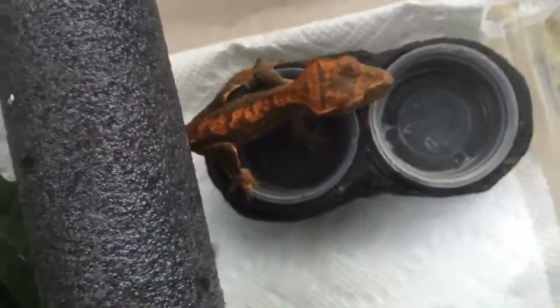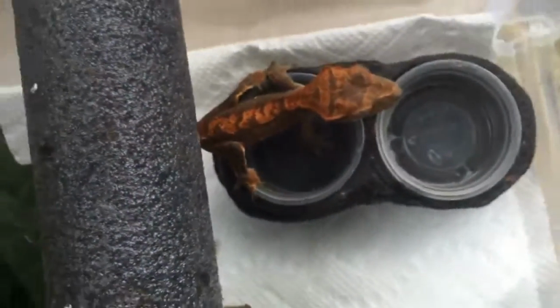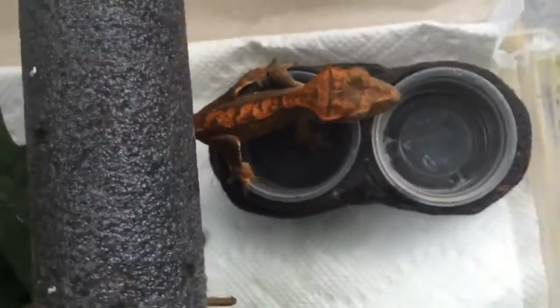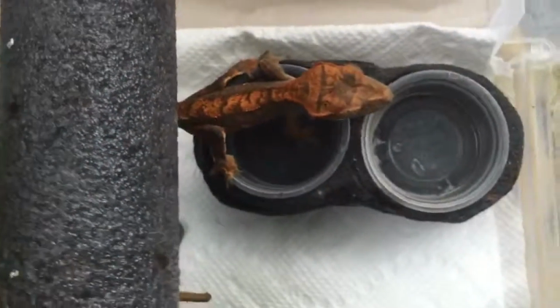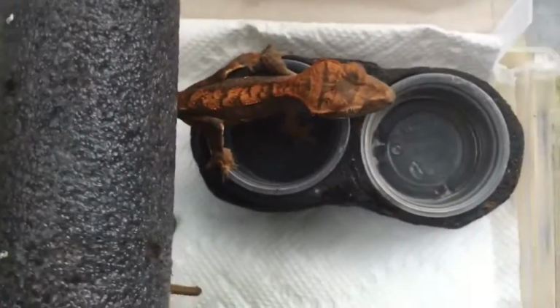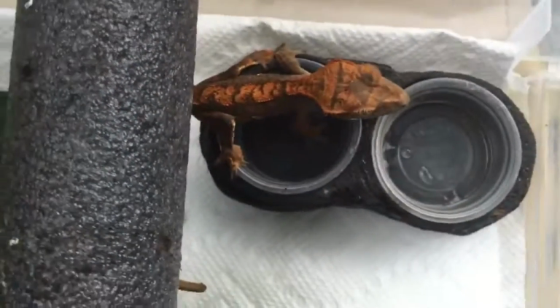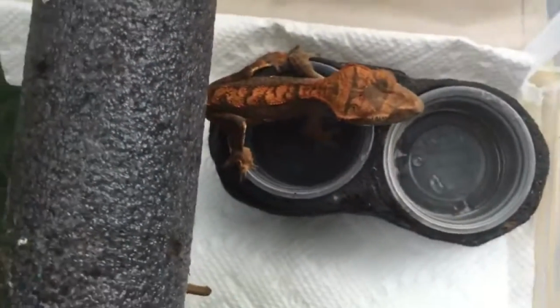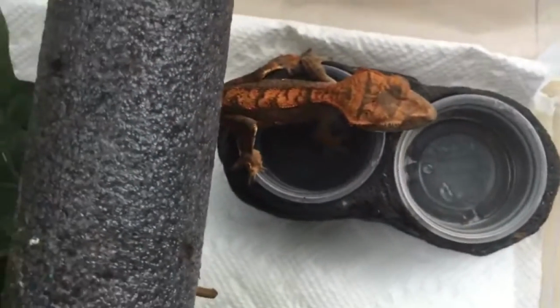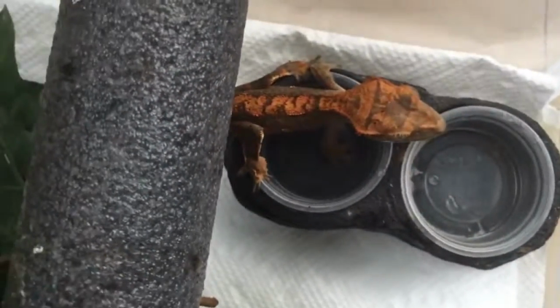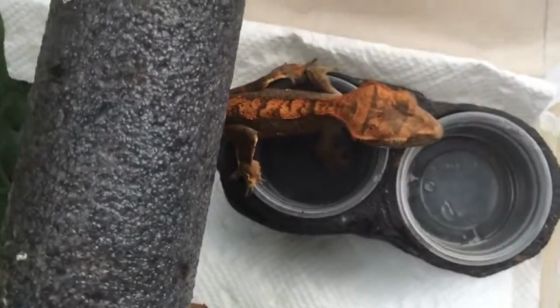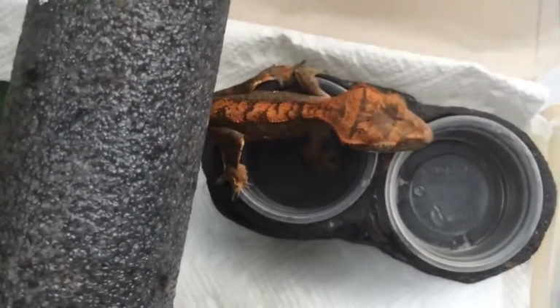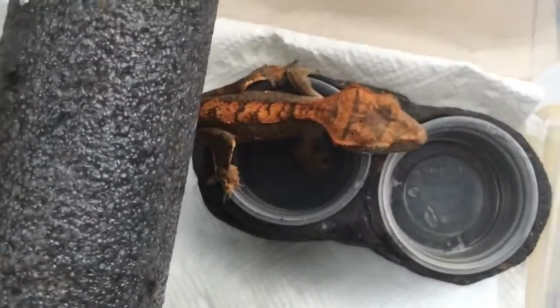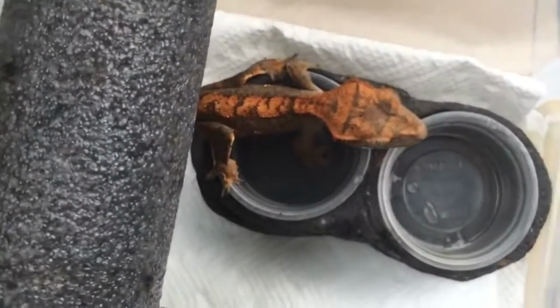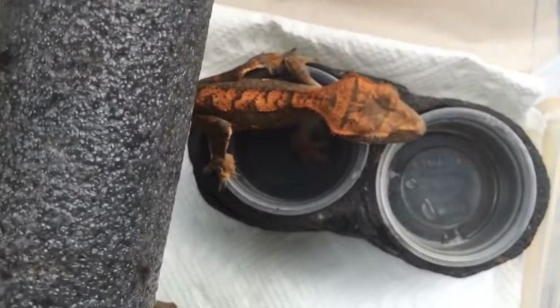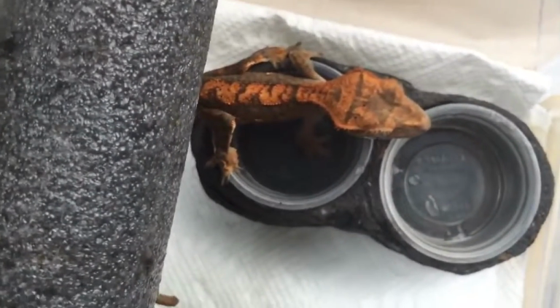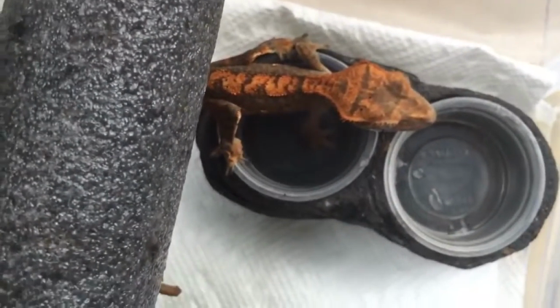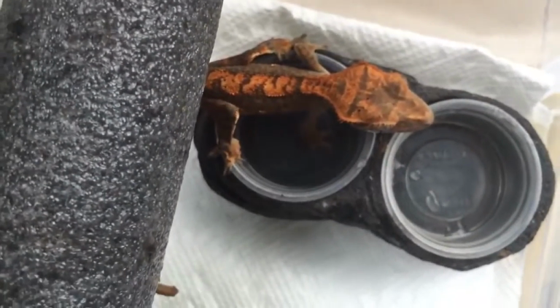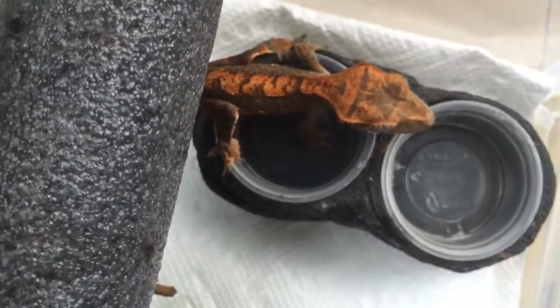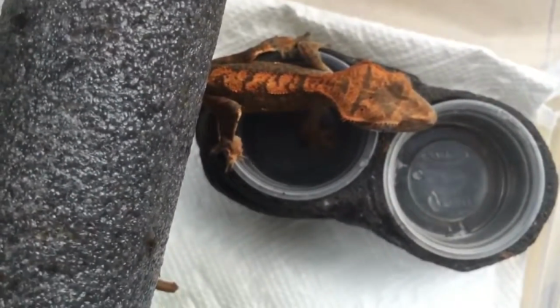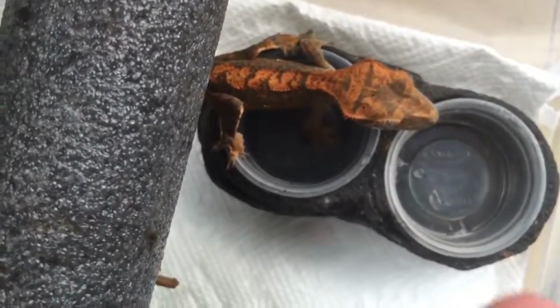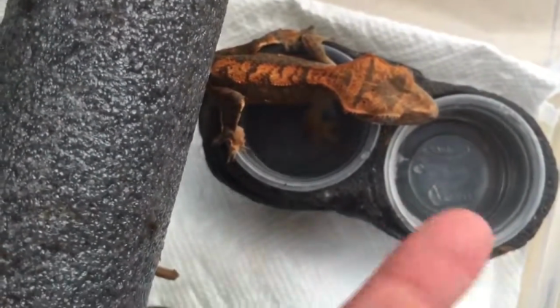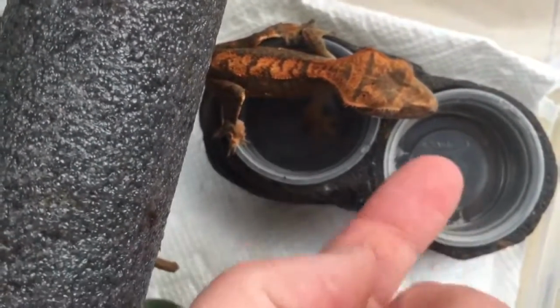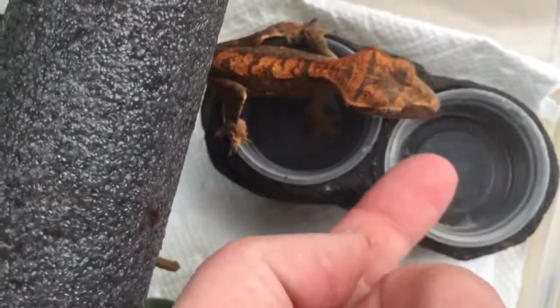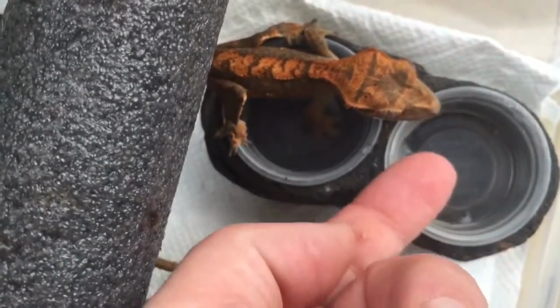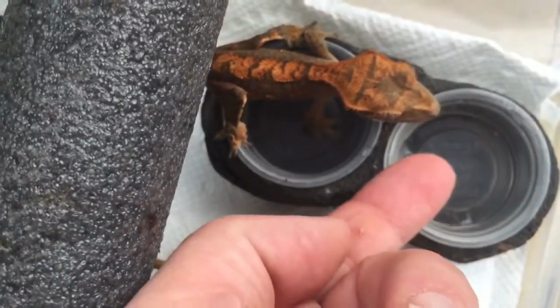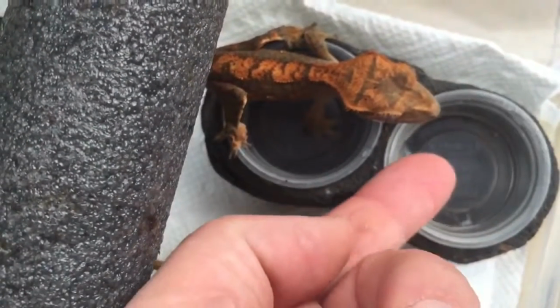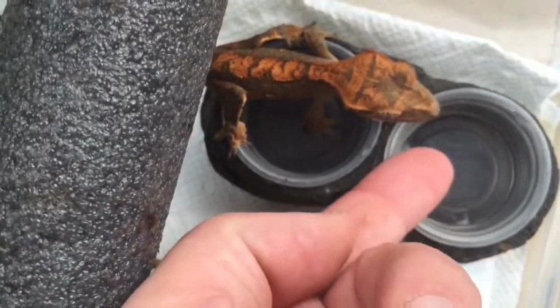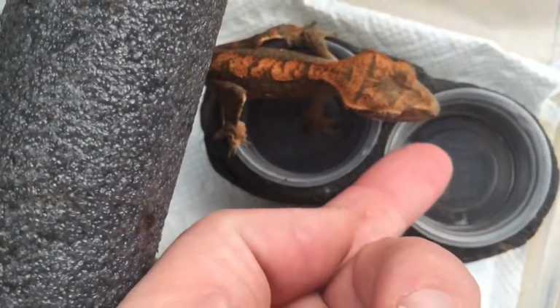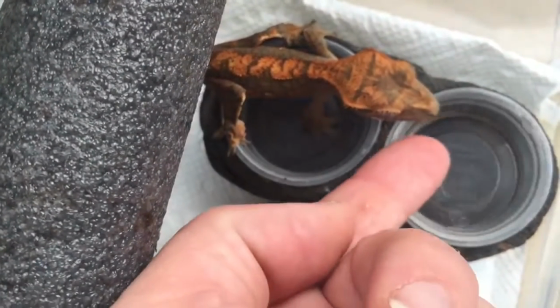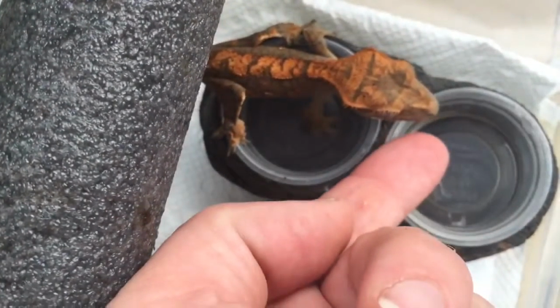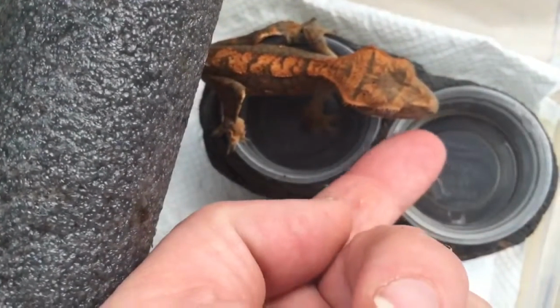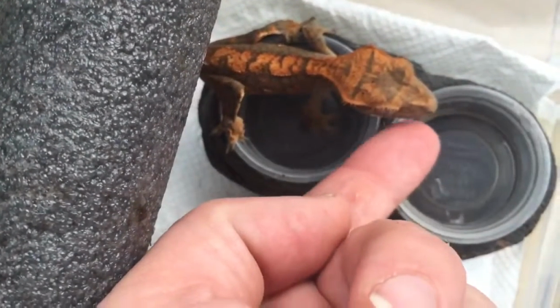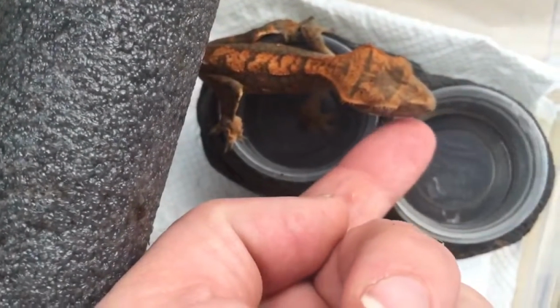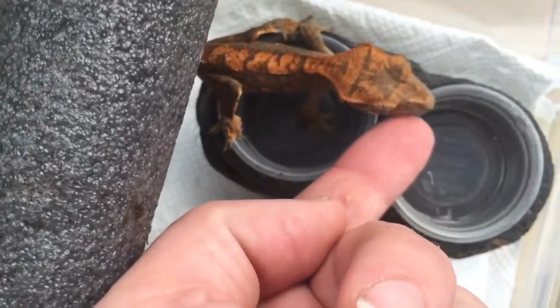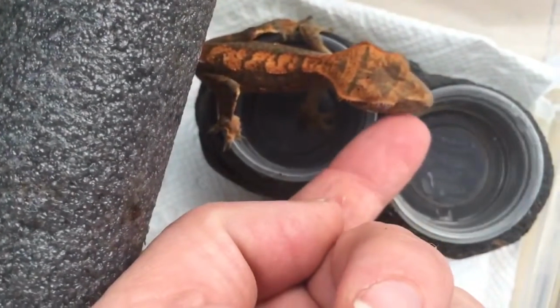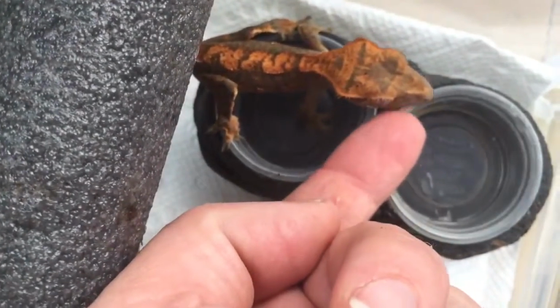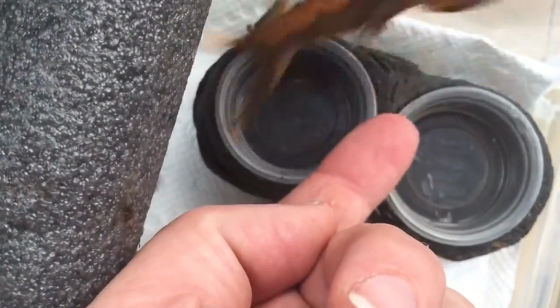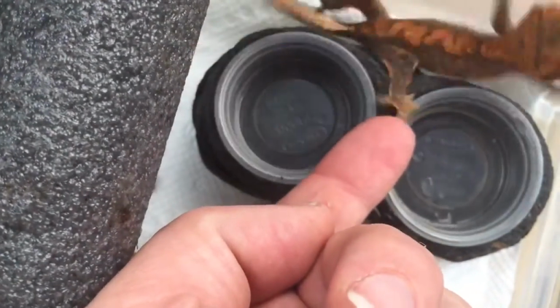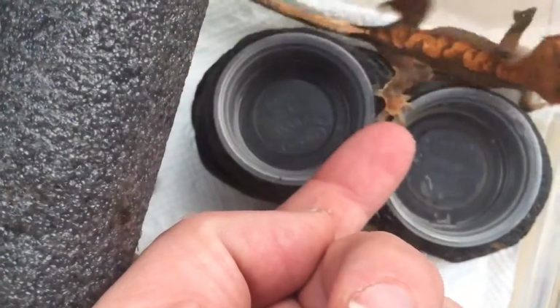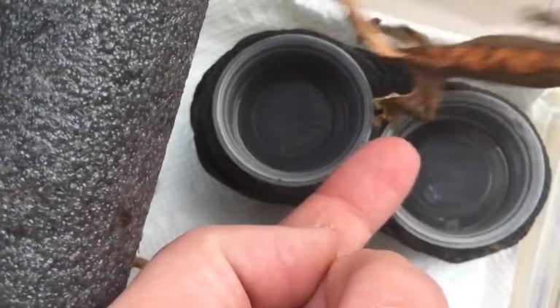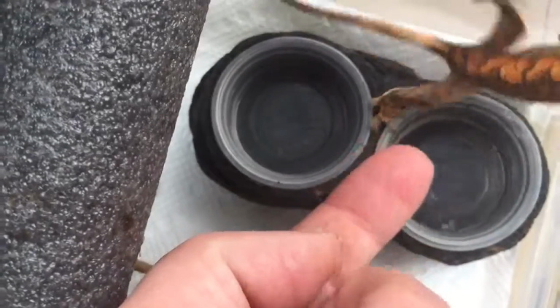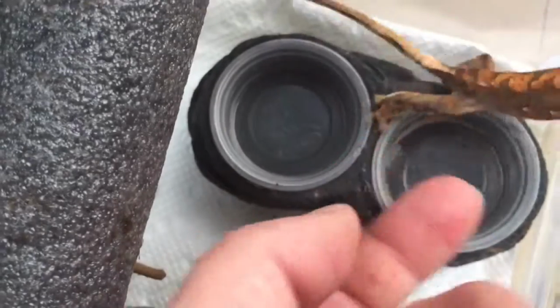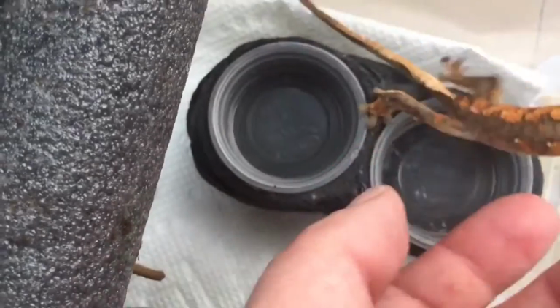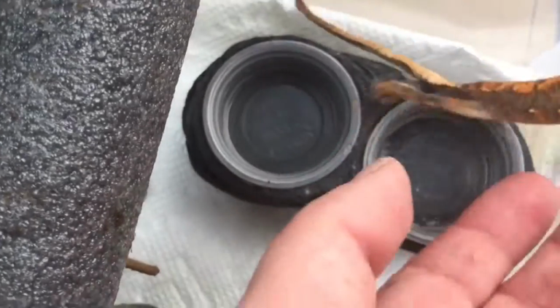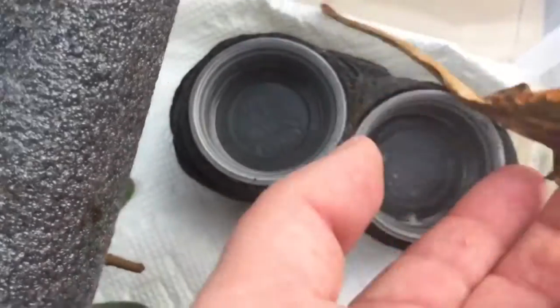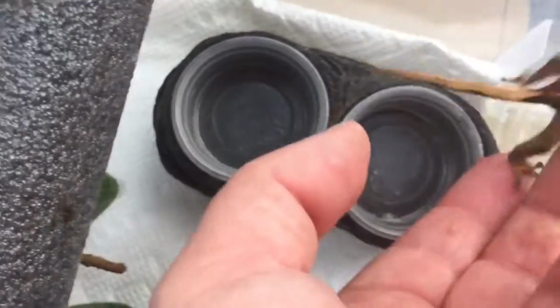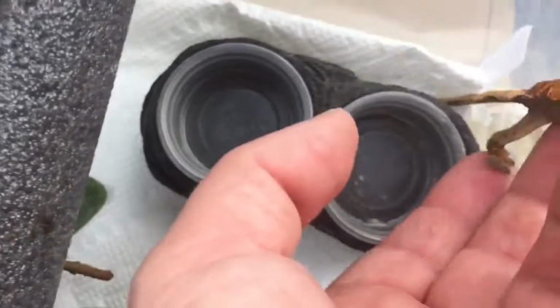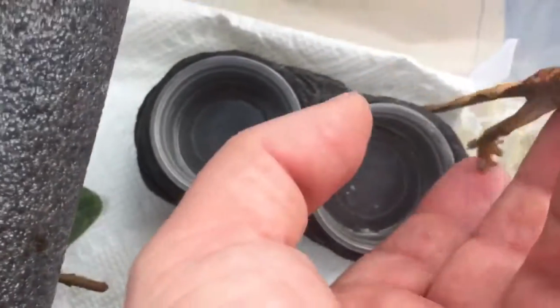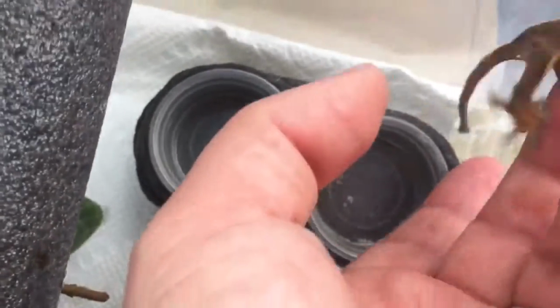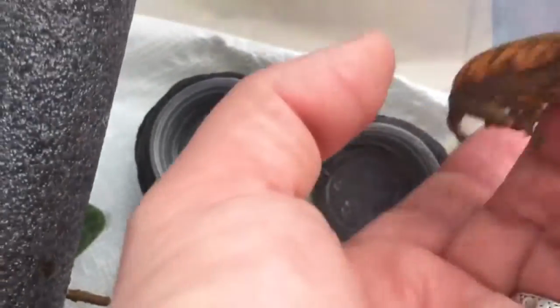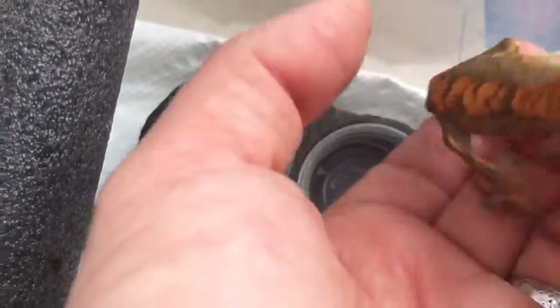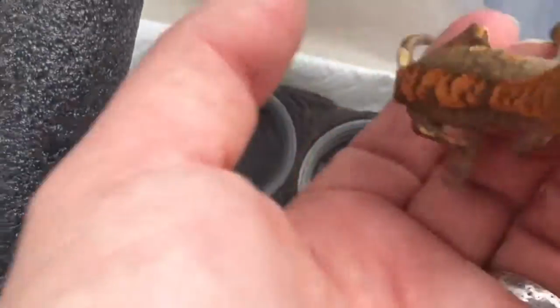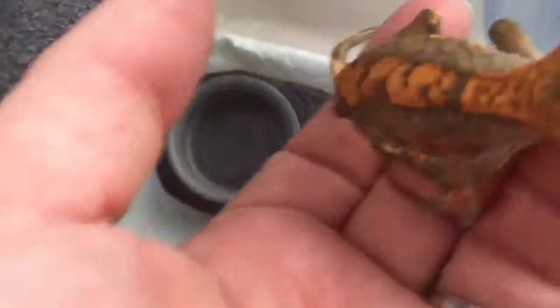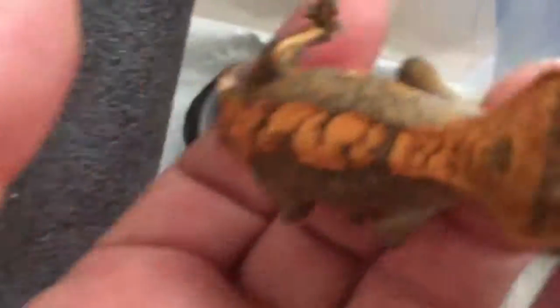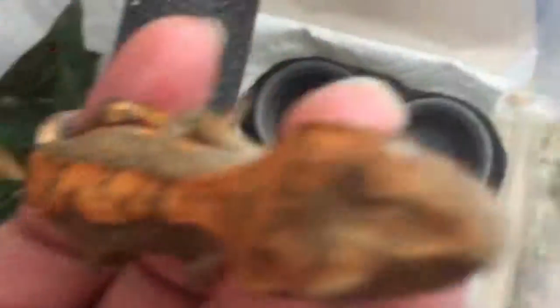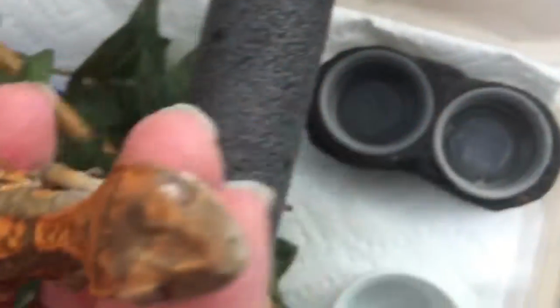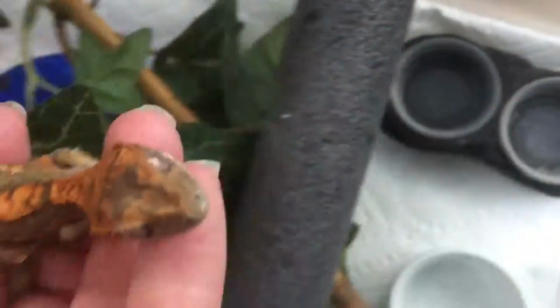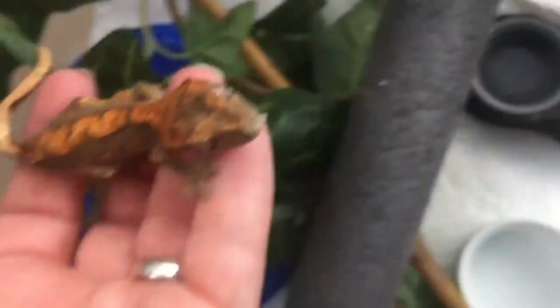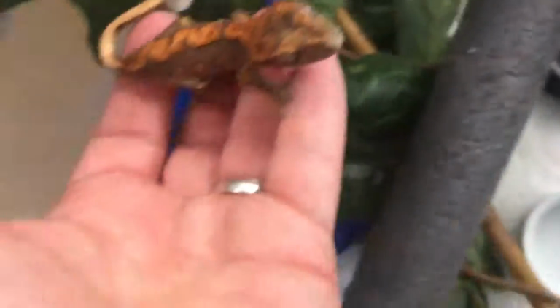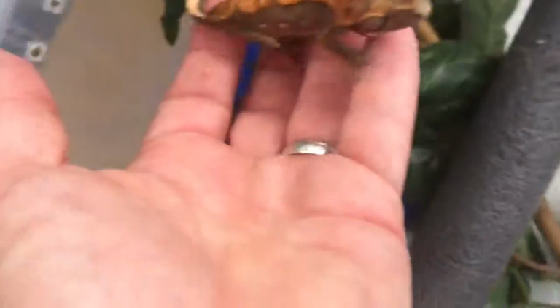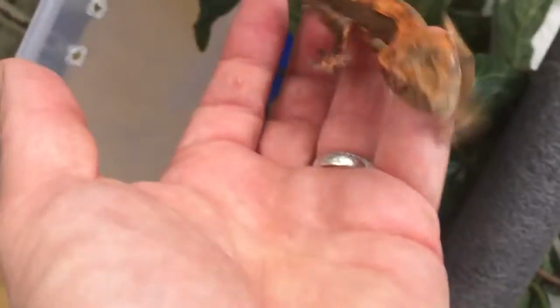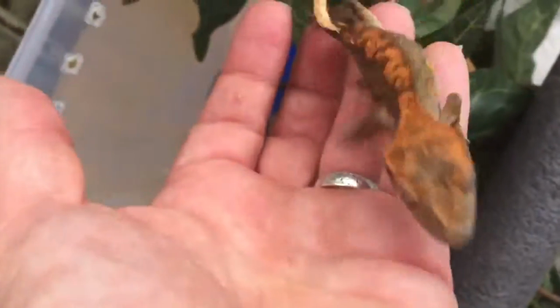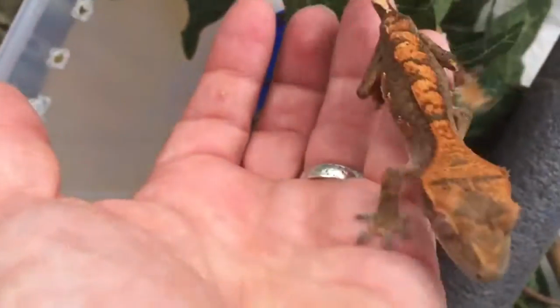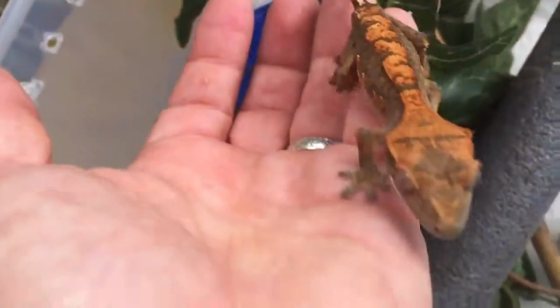She already knows it — she knows her new little cage. Say hi.